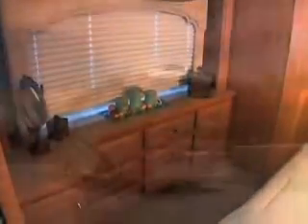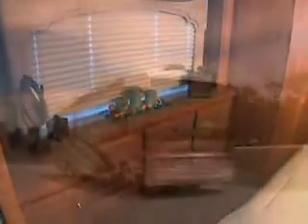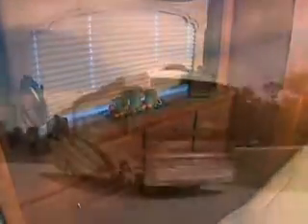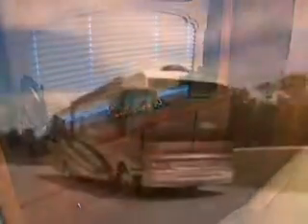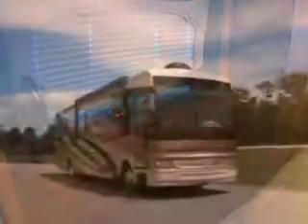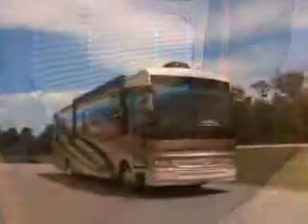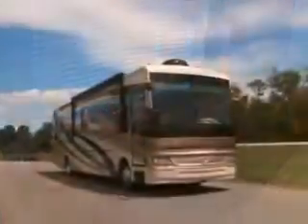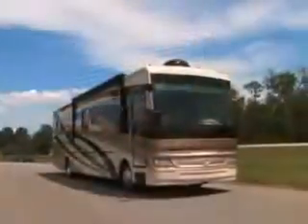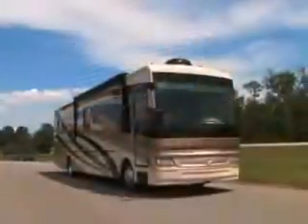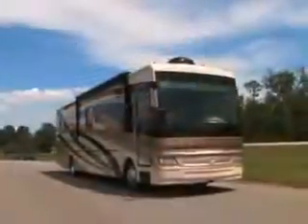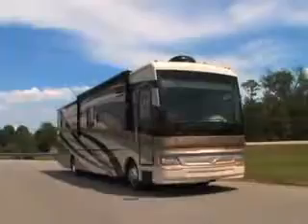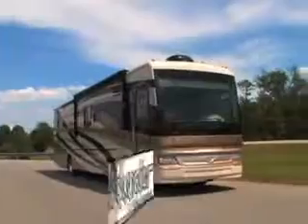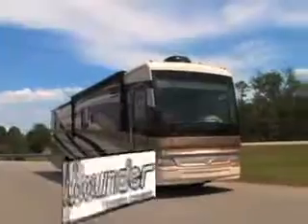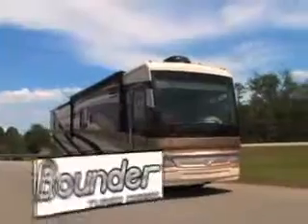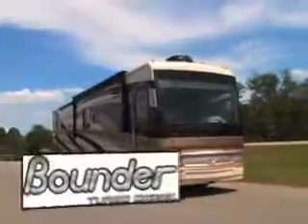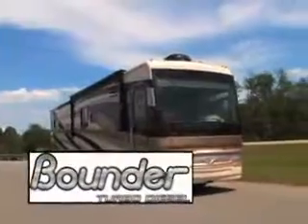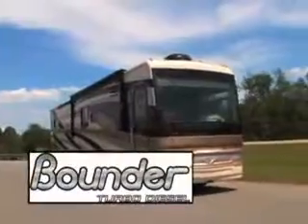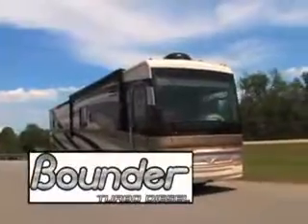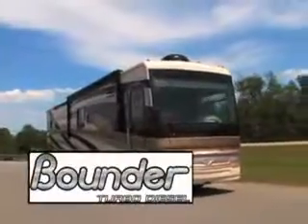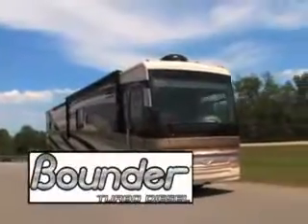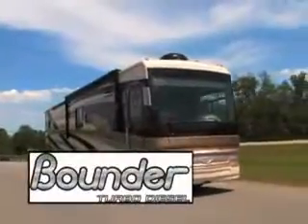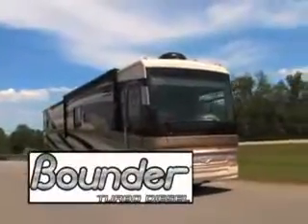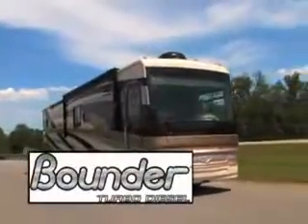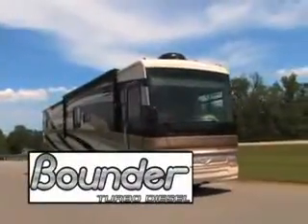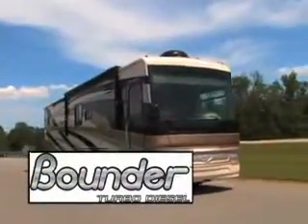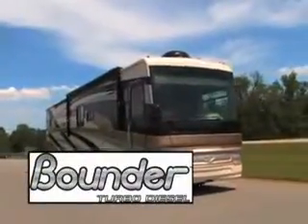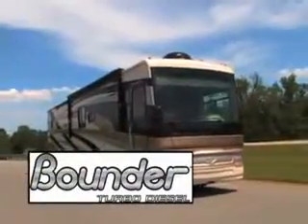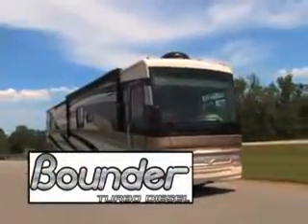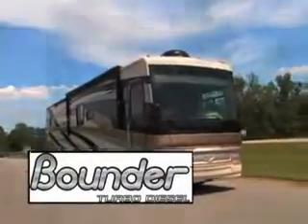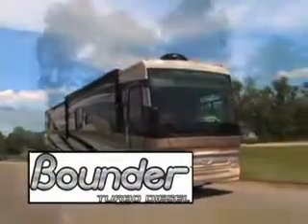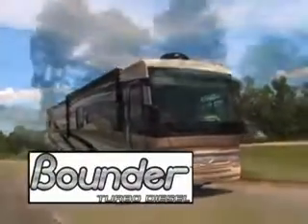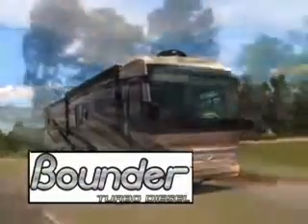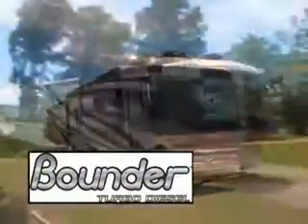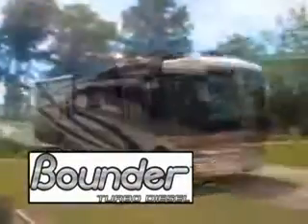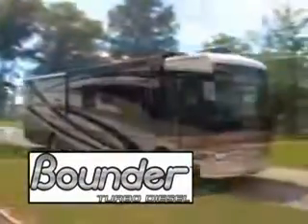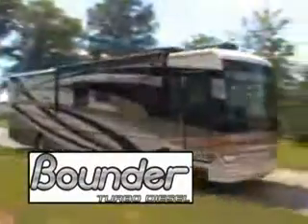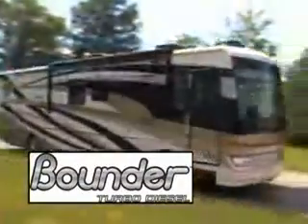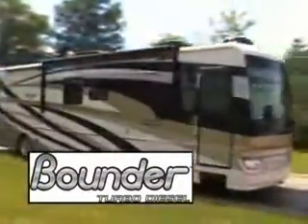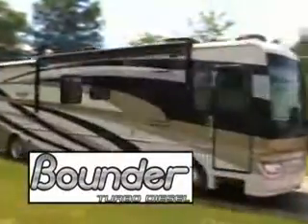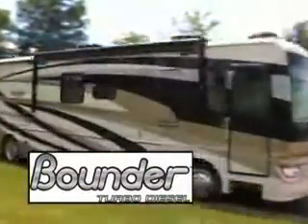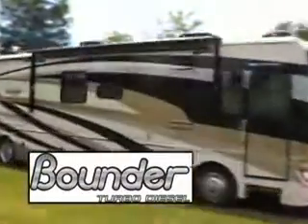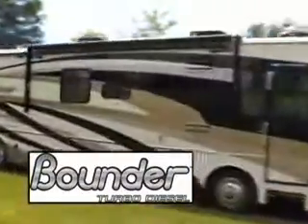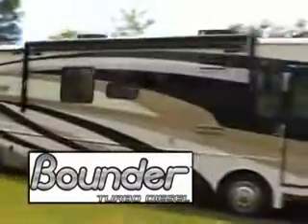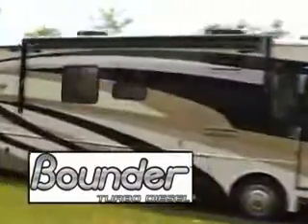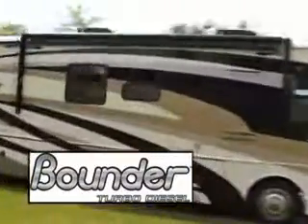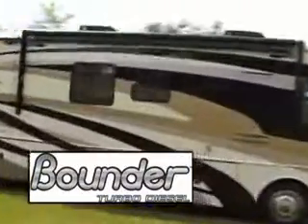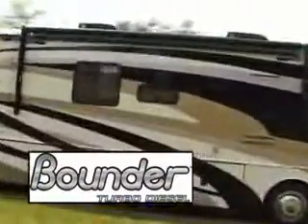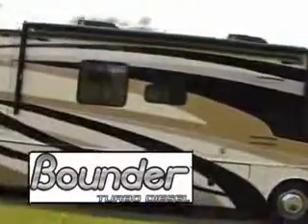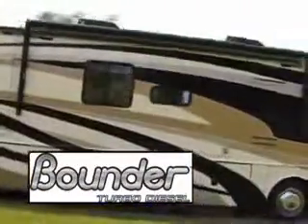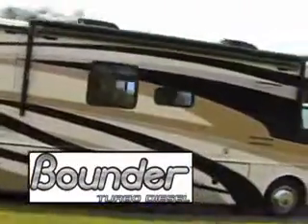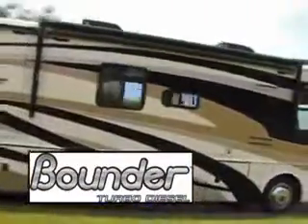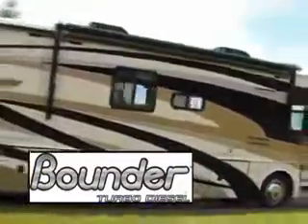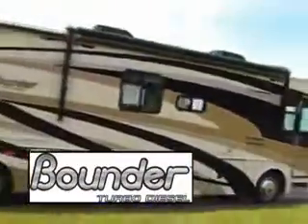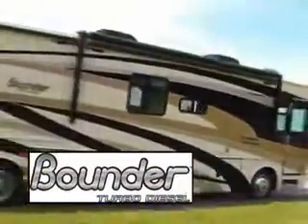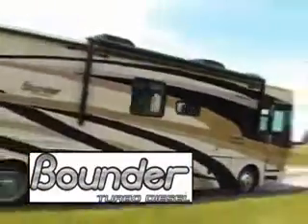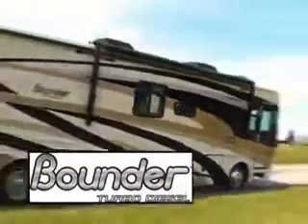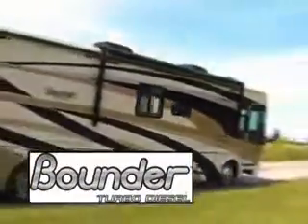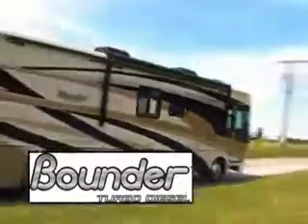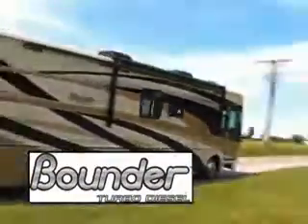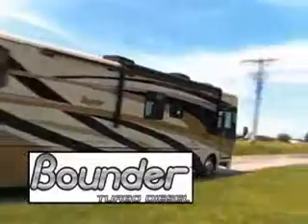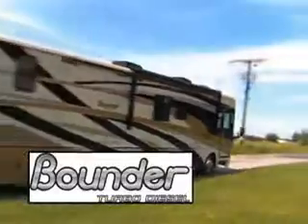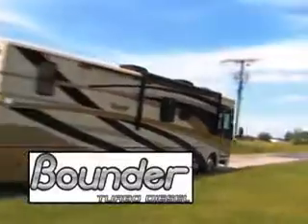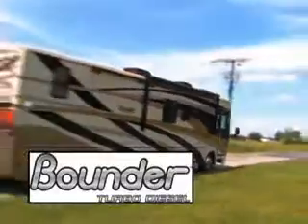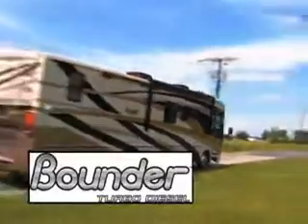It's Bounder Diesel — a home on the road that tops many homes, period. A beautiful way to explore the open road.